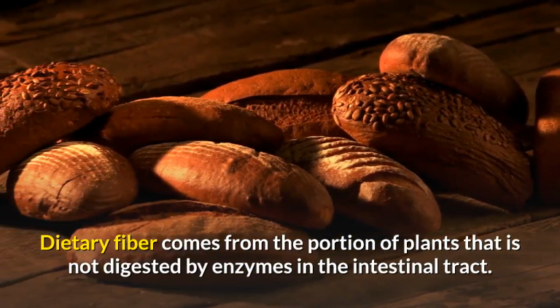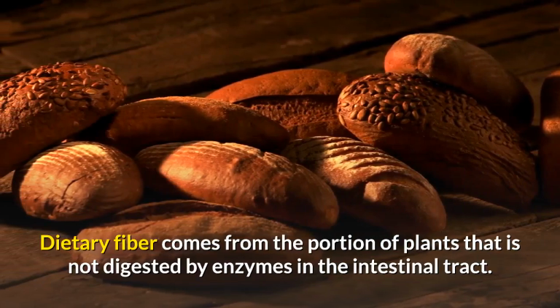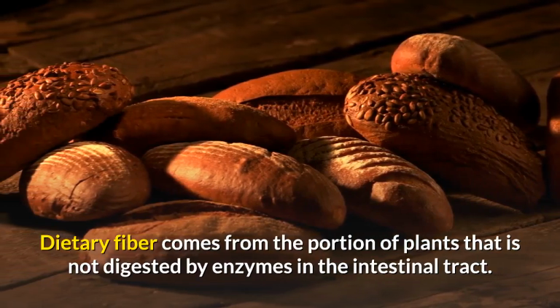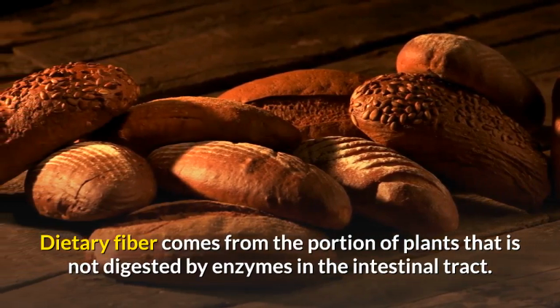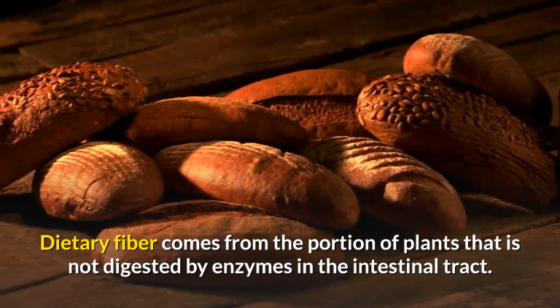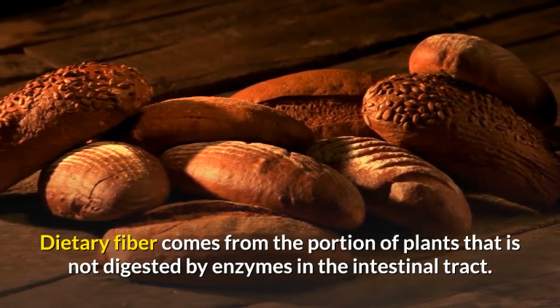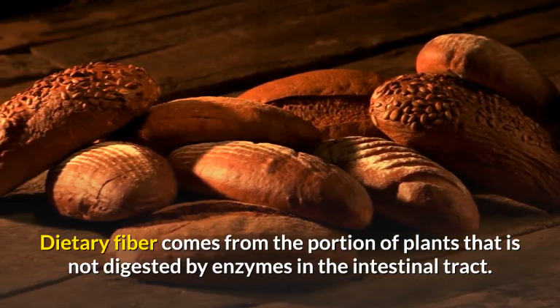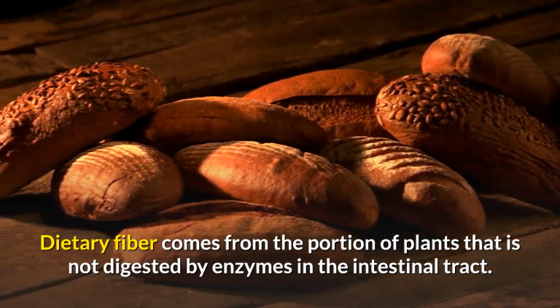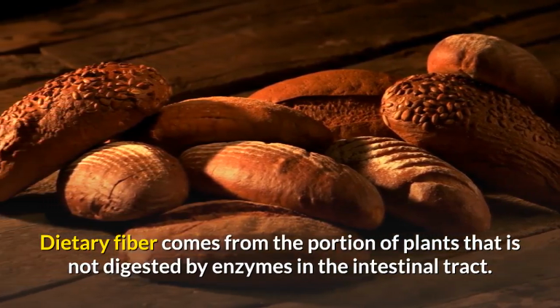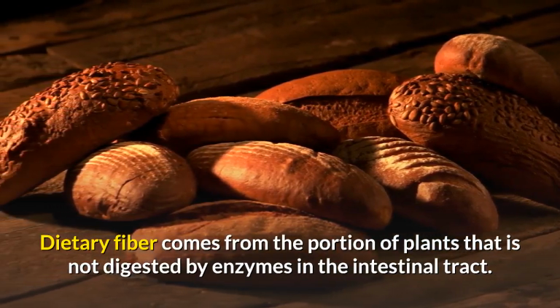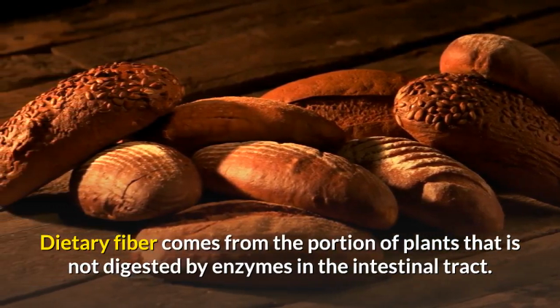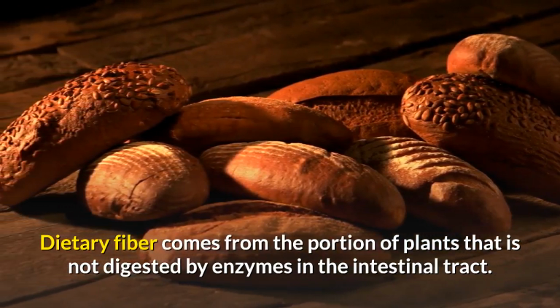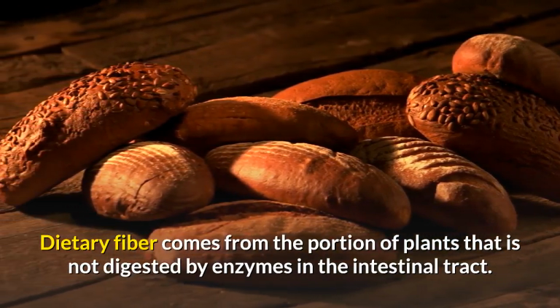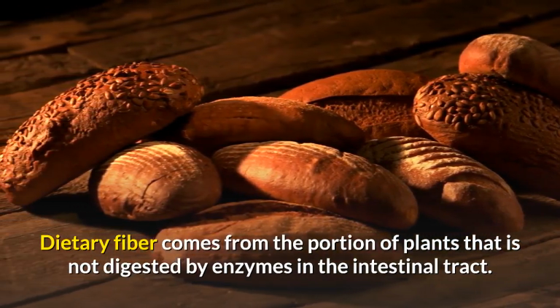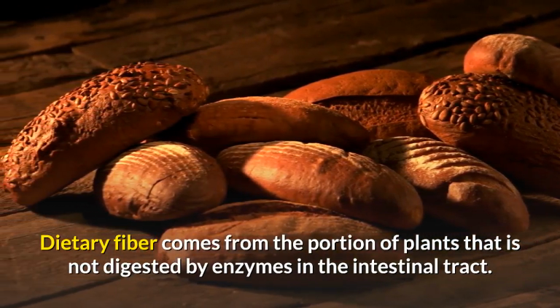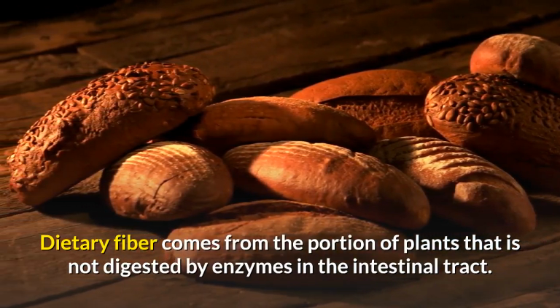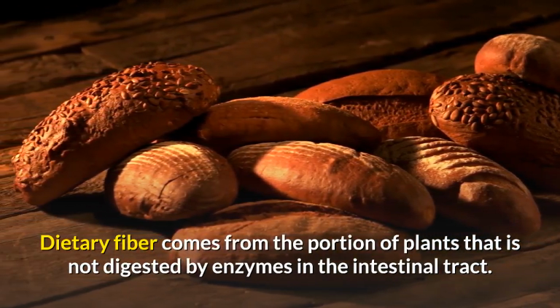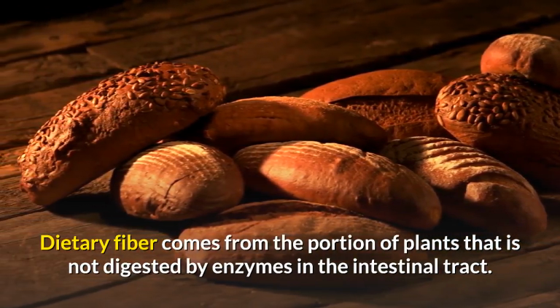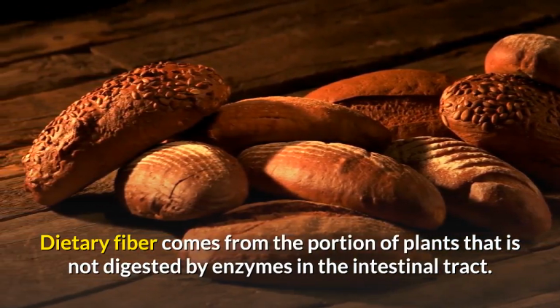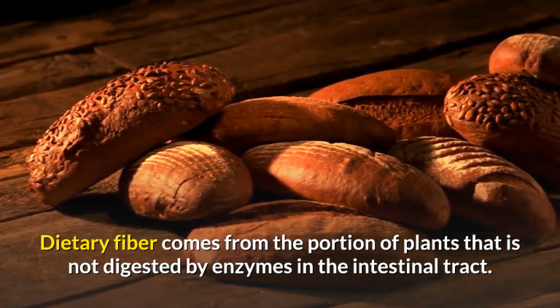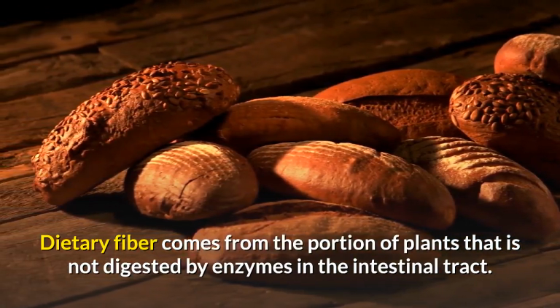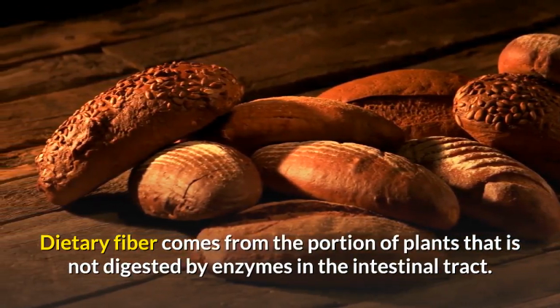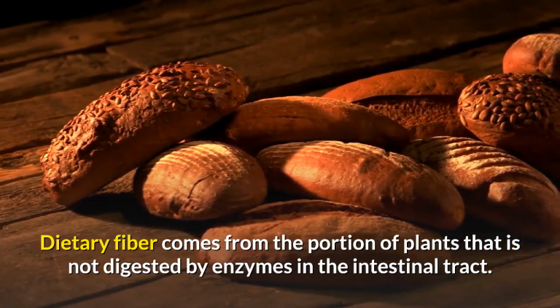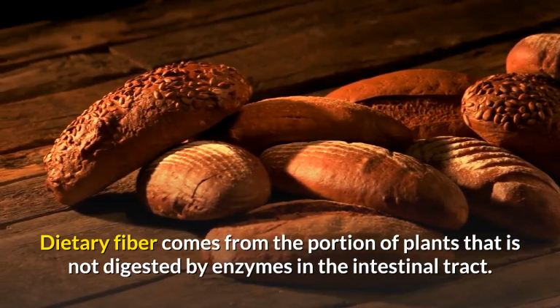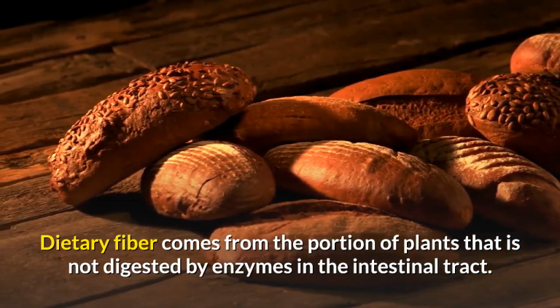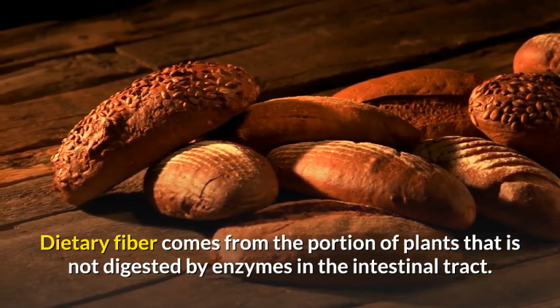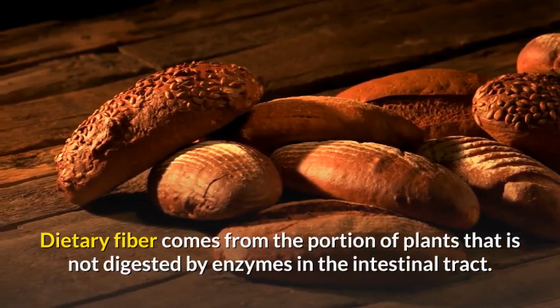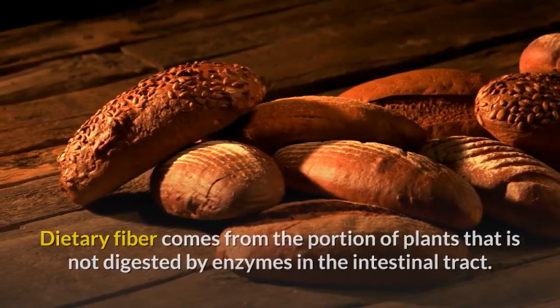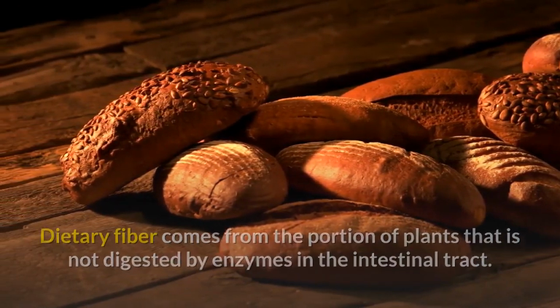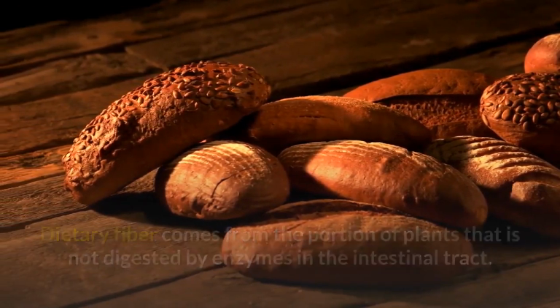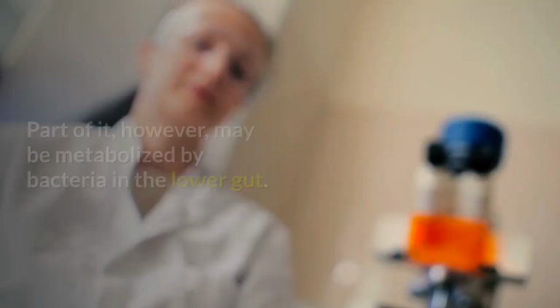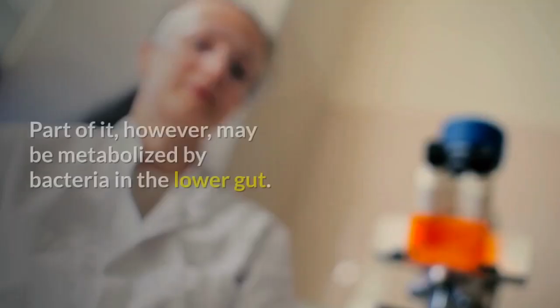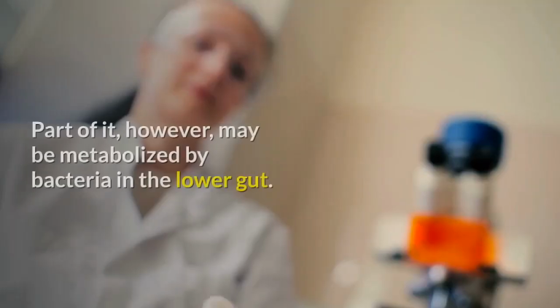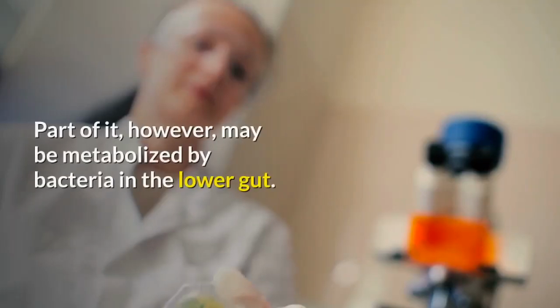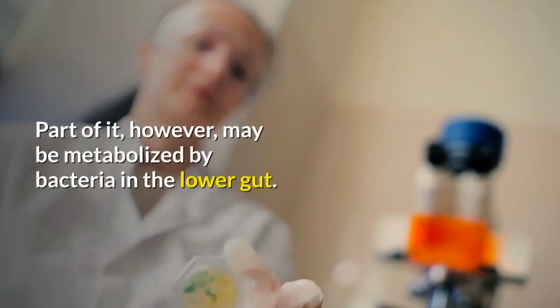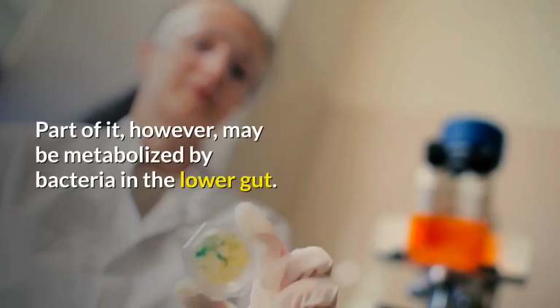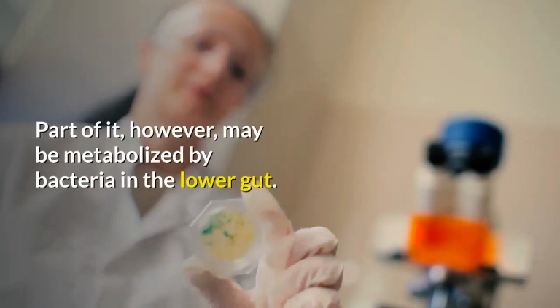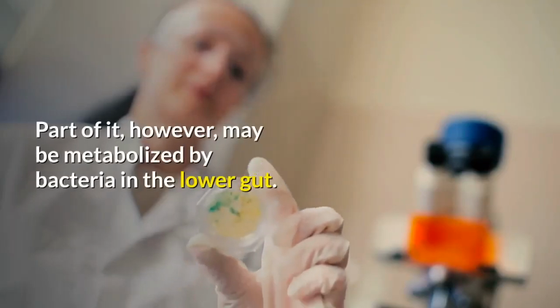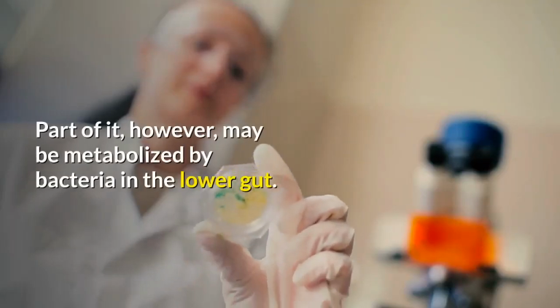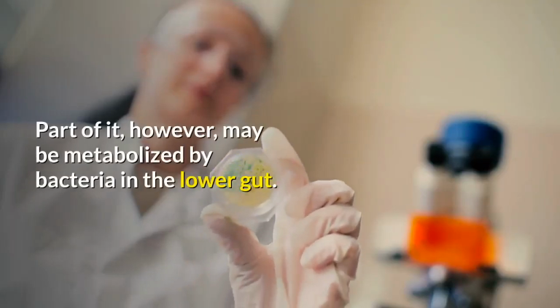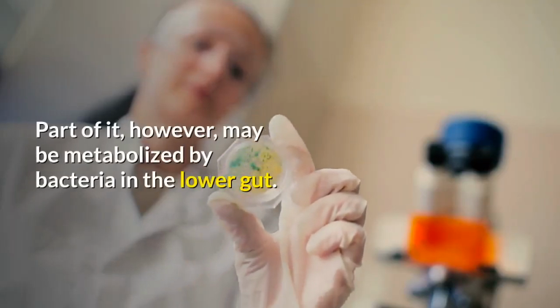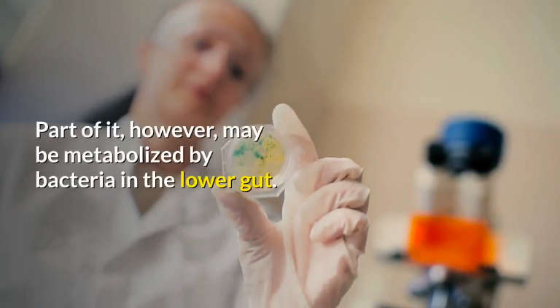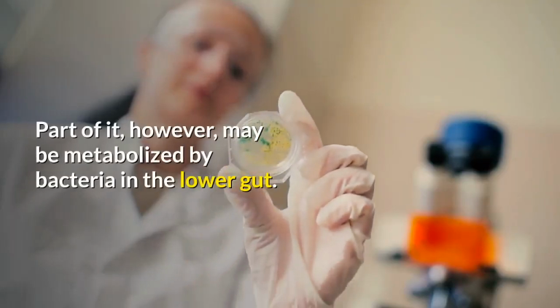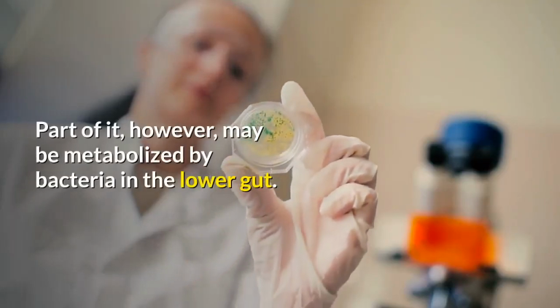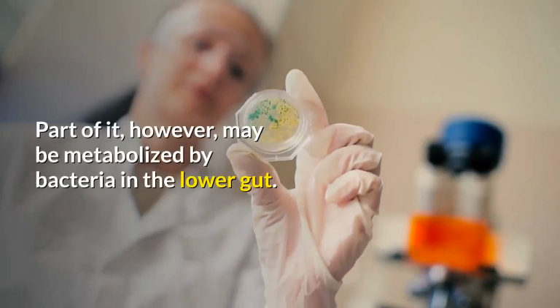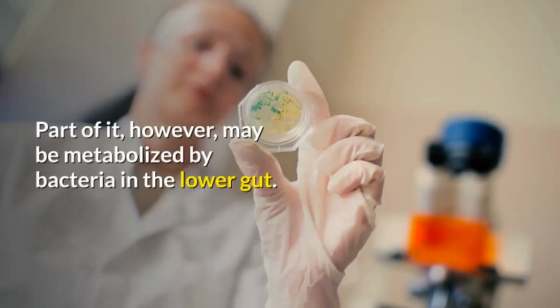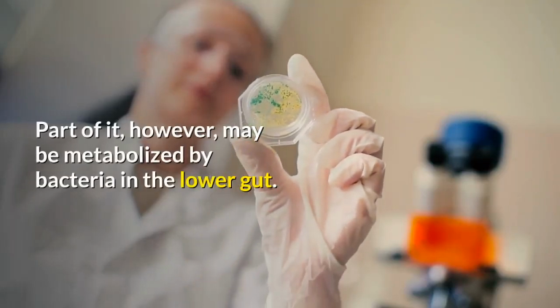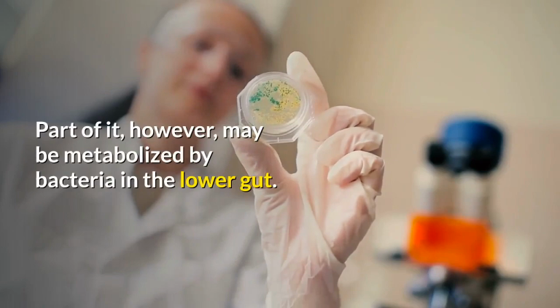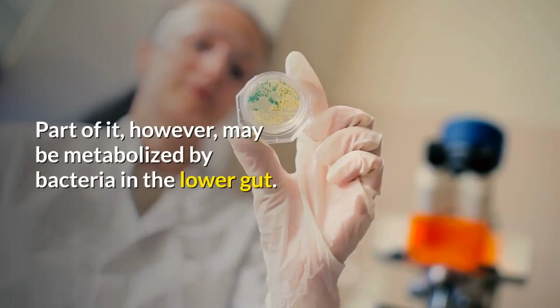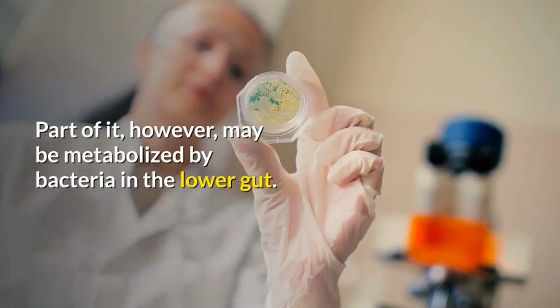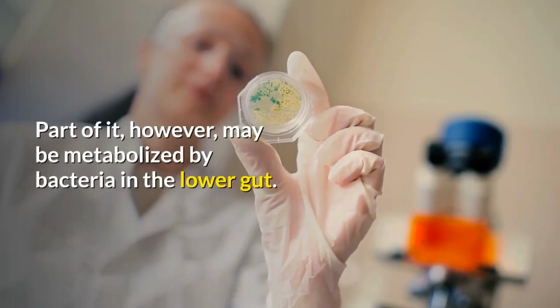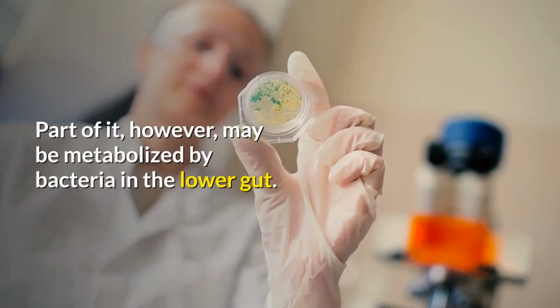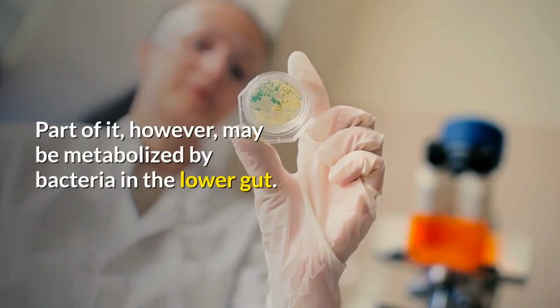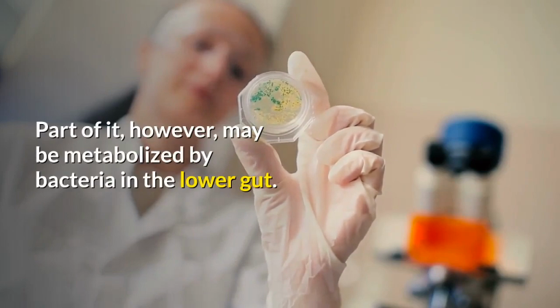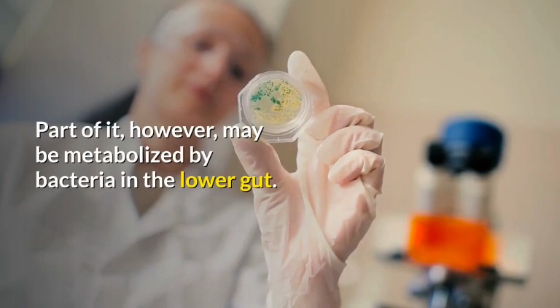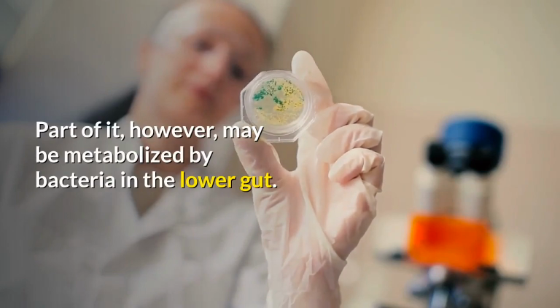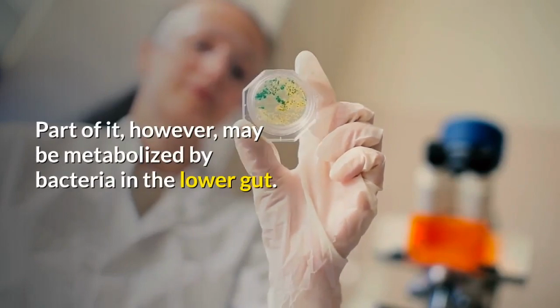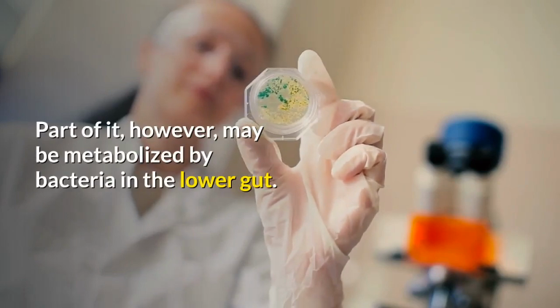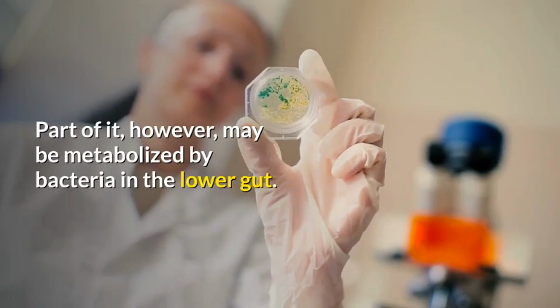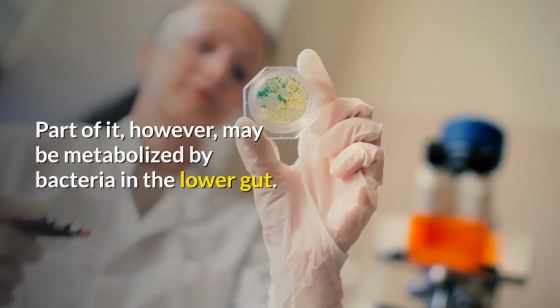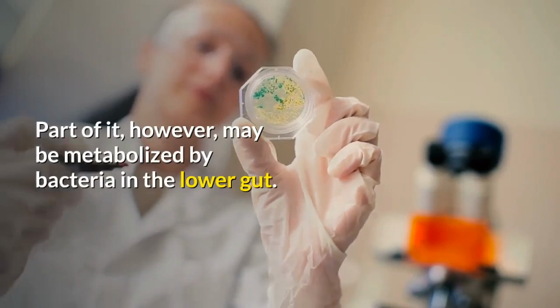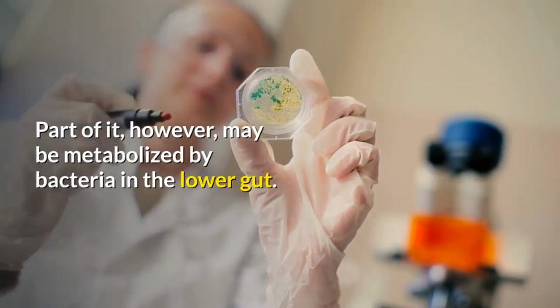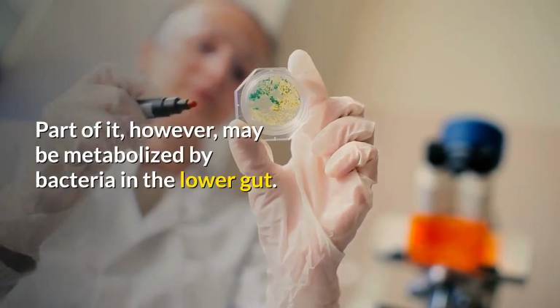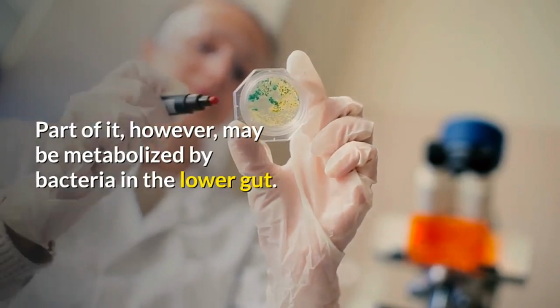Dietary fiber comes from the portion of plants that is not digested by enzymes in the intestinal tract. Part of it, however, may be metabolized by bacteria in the lower gut.